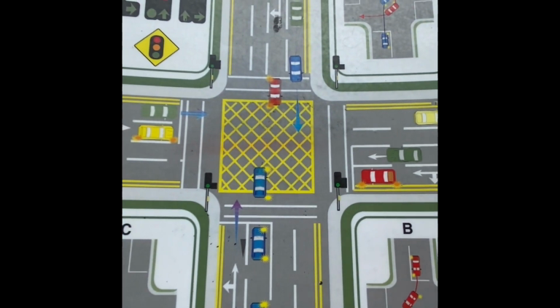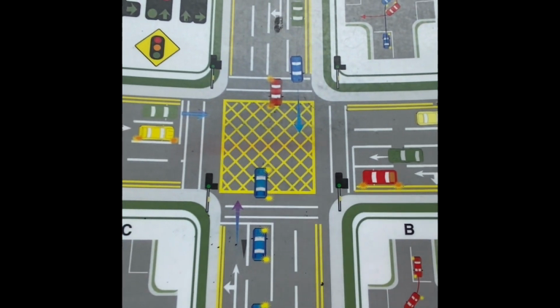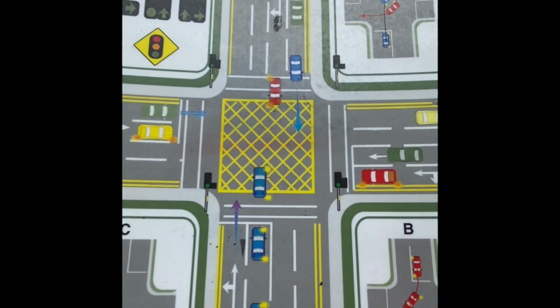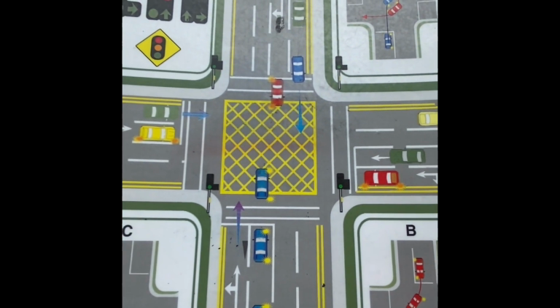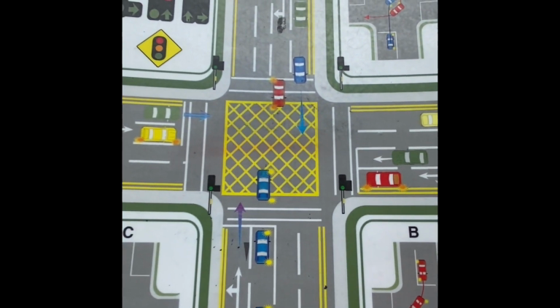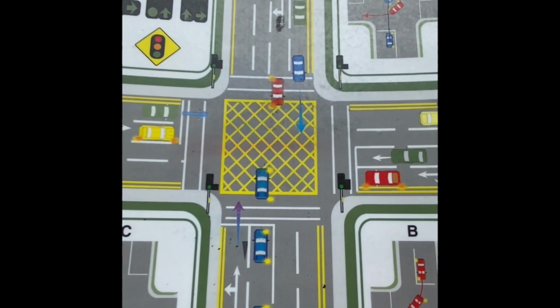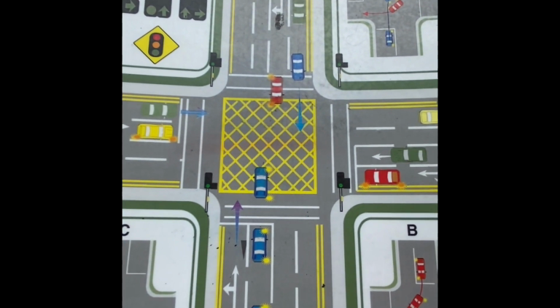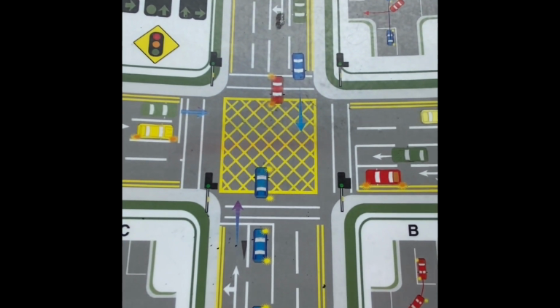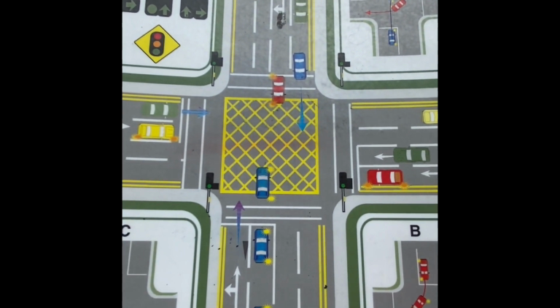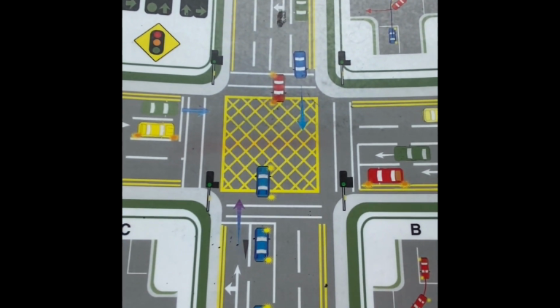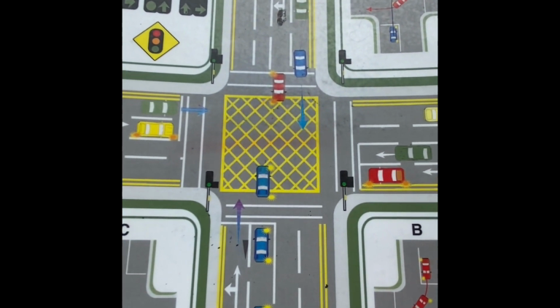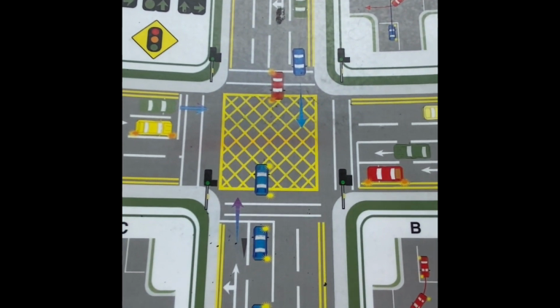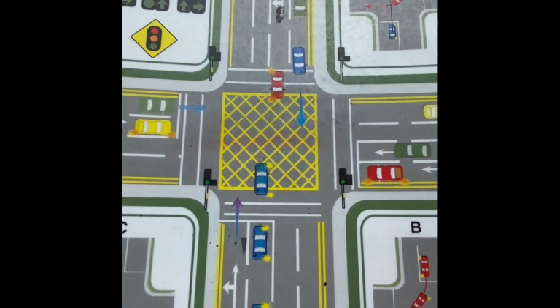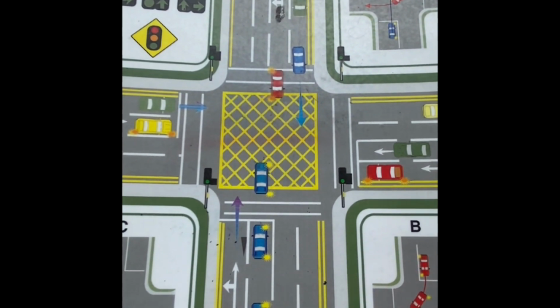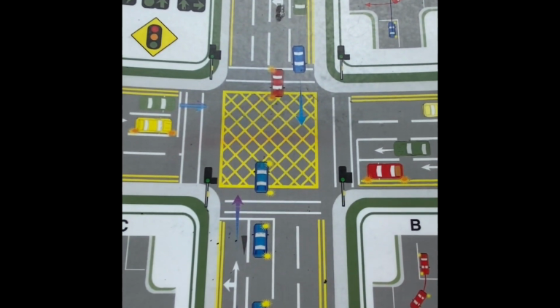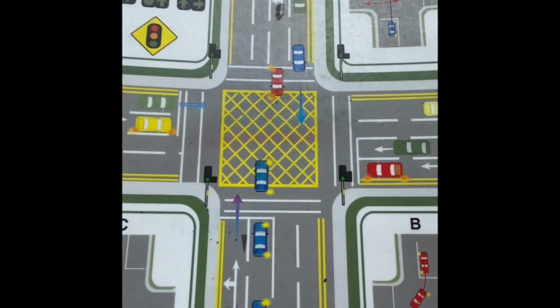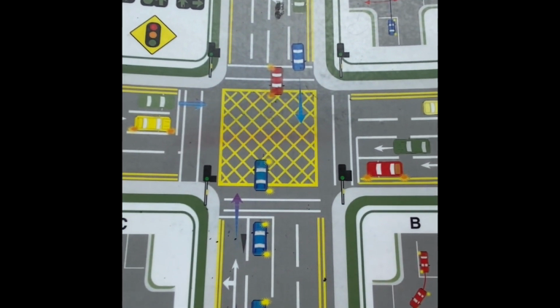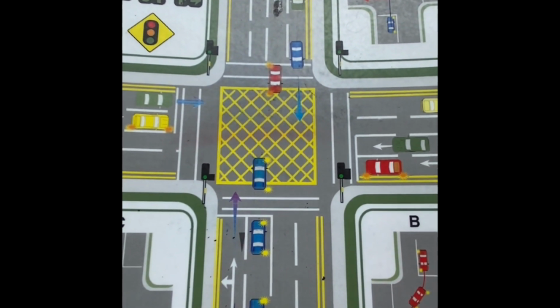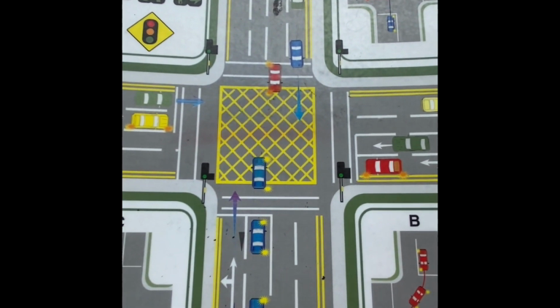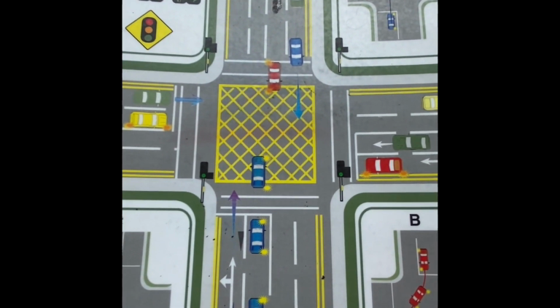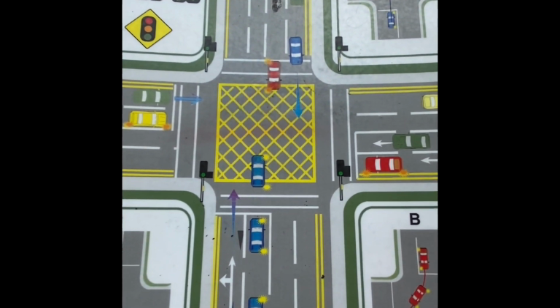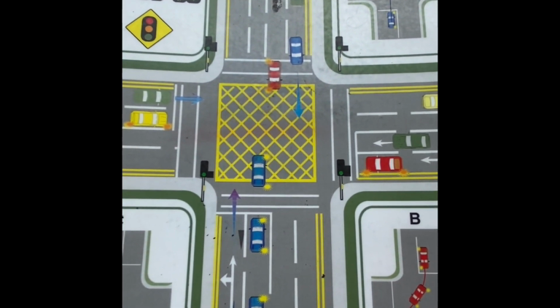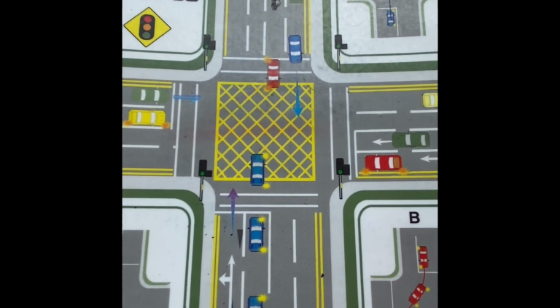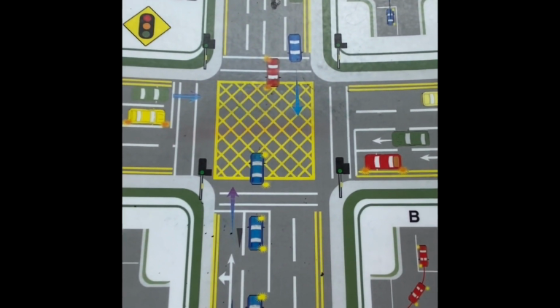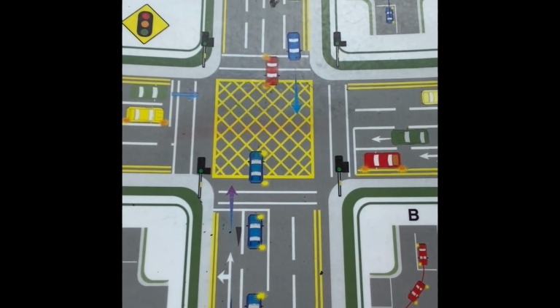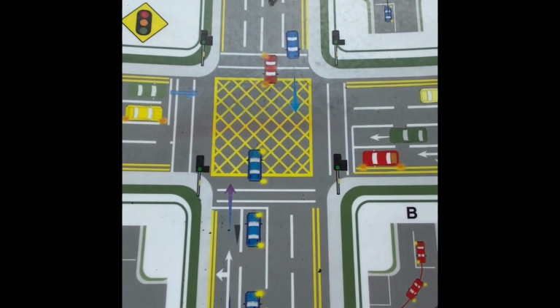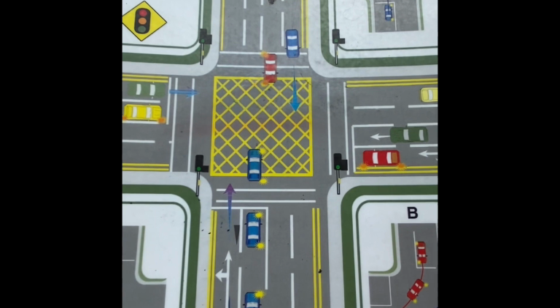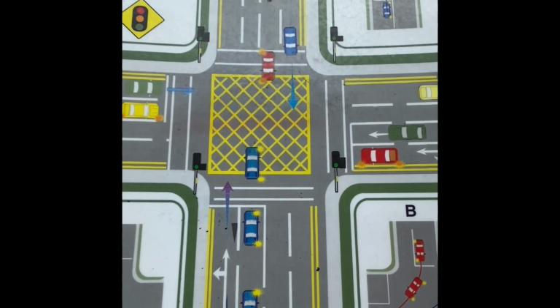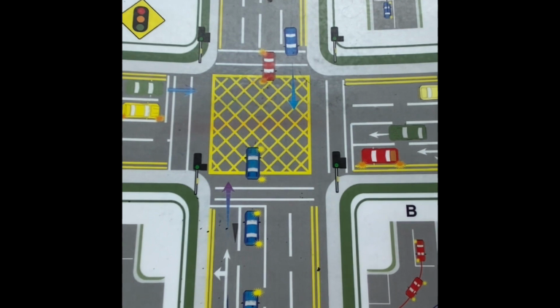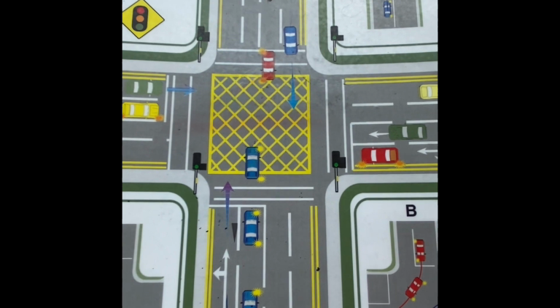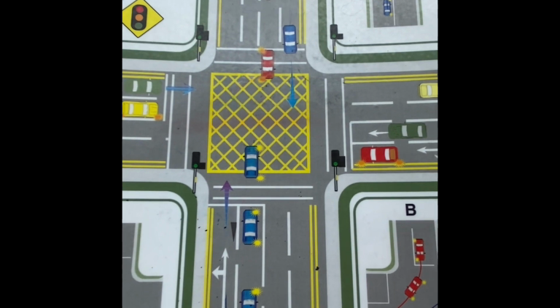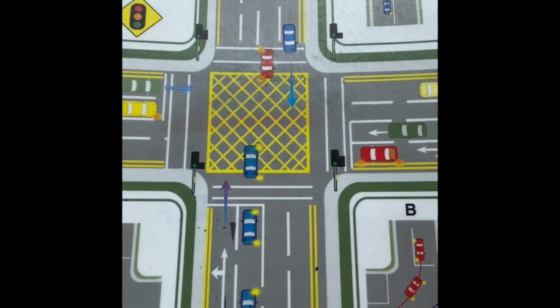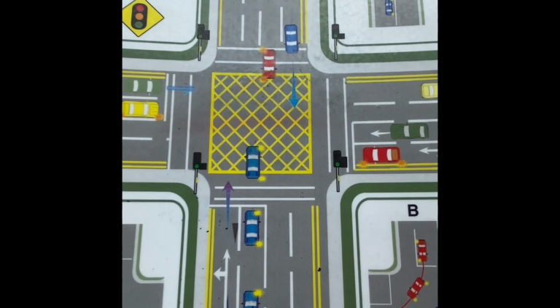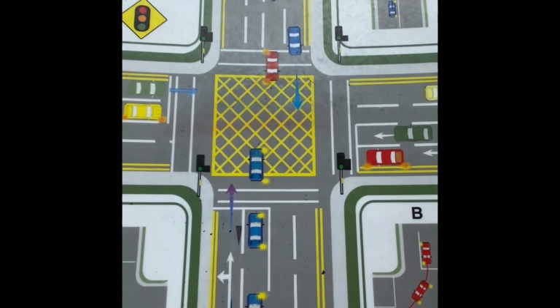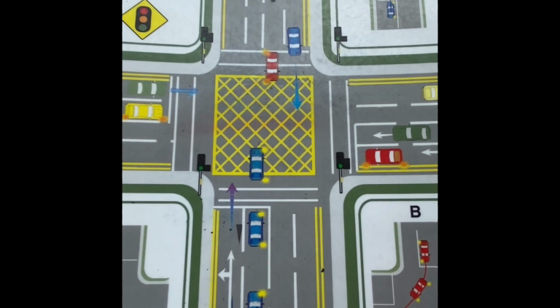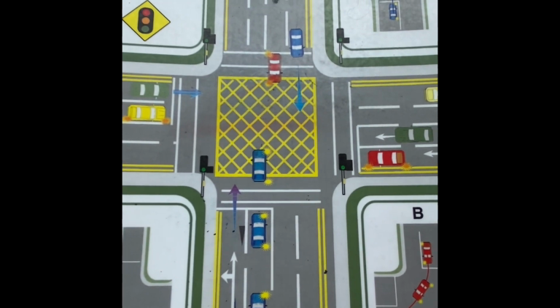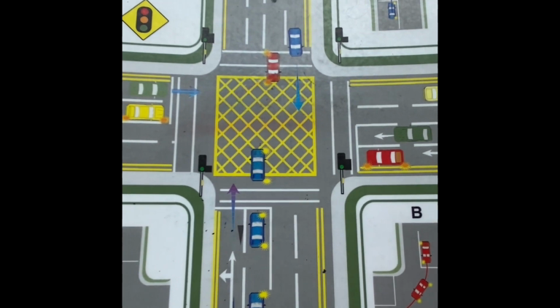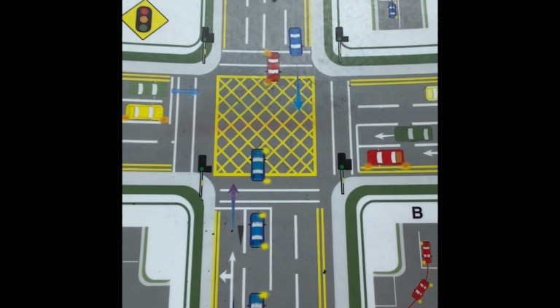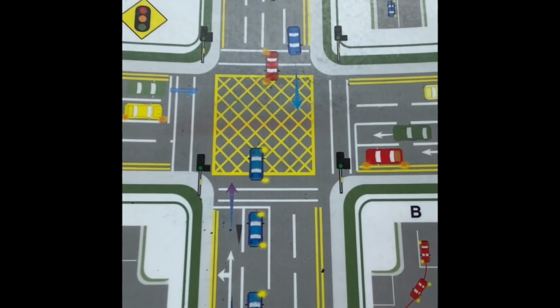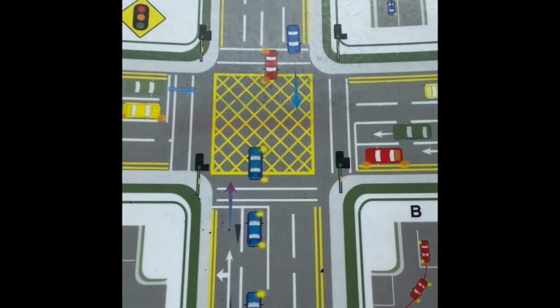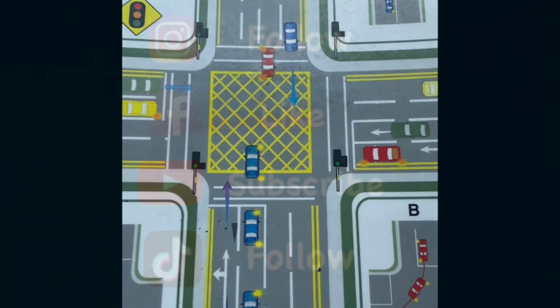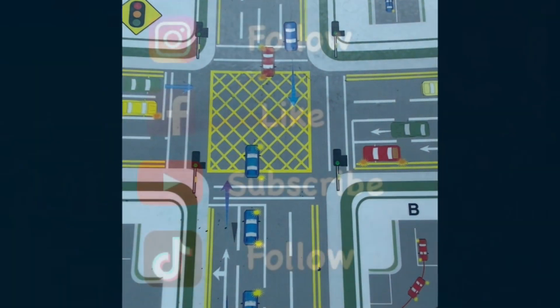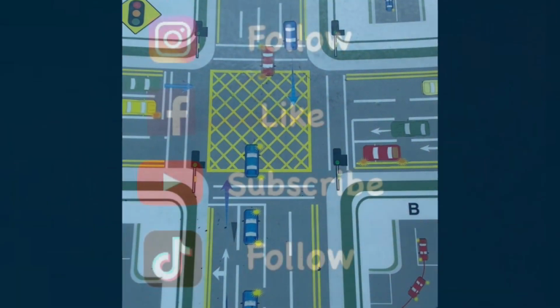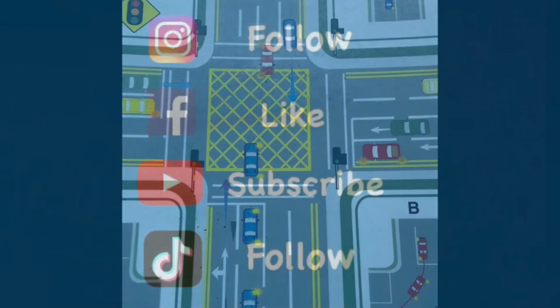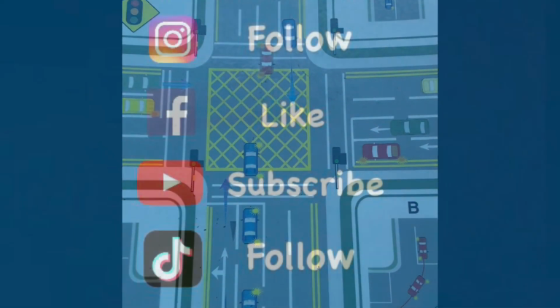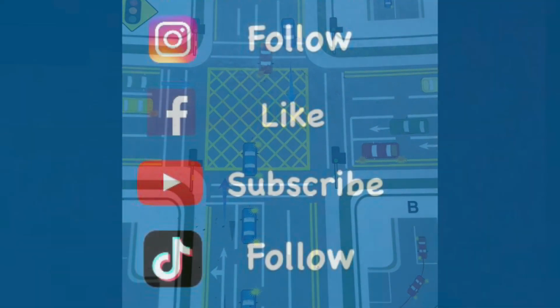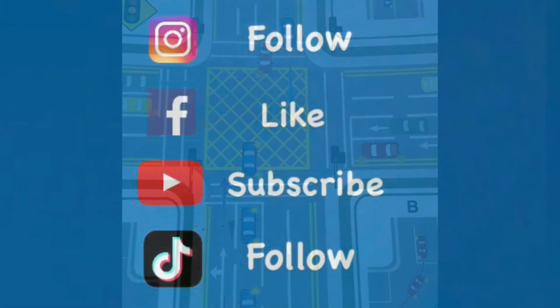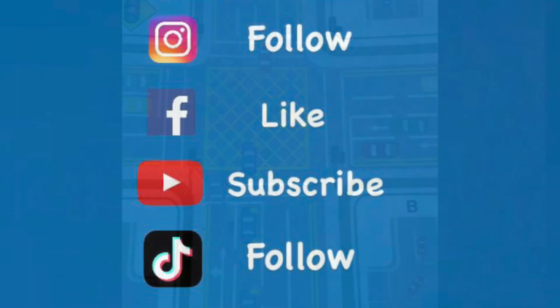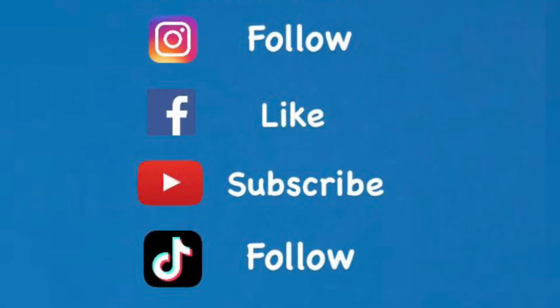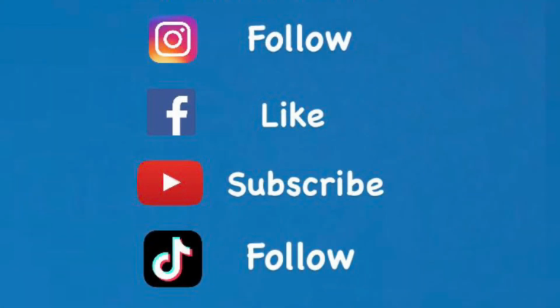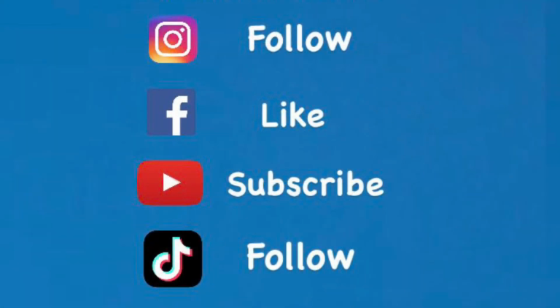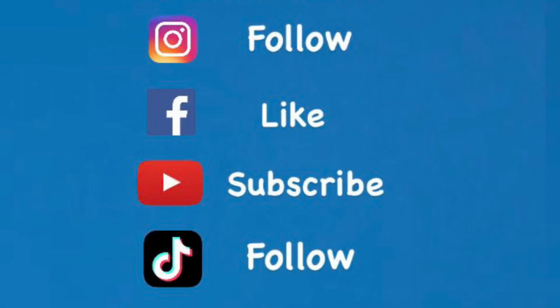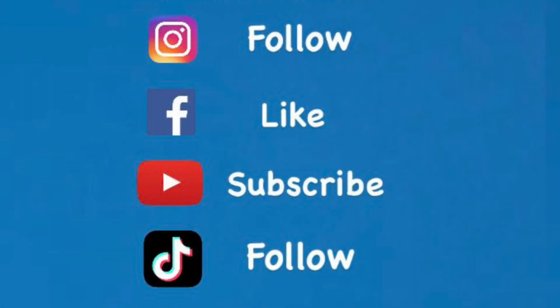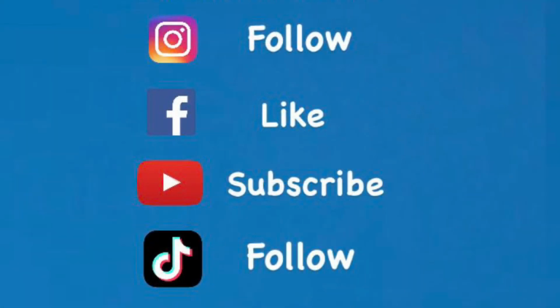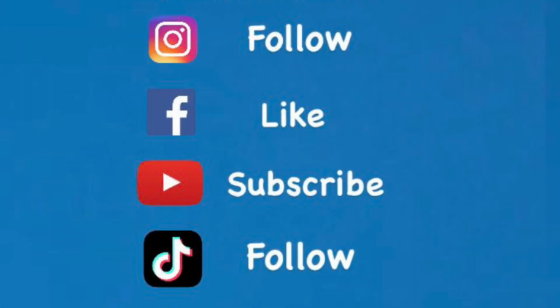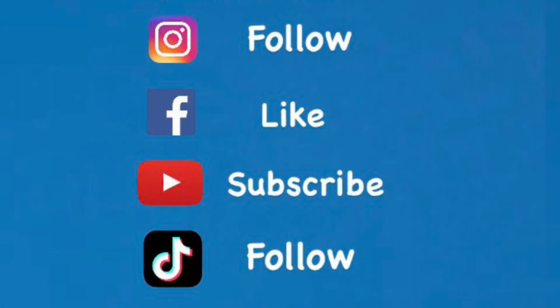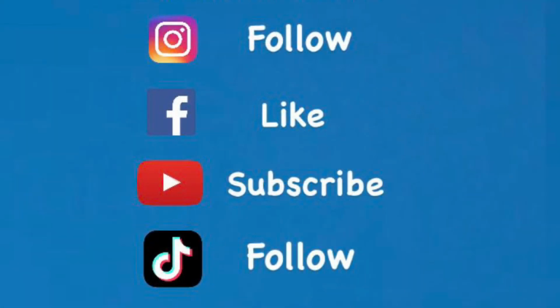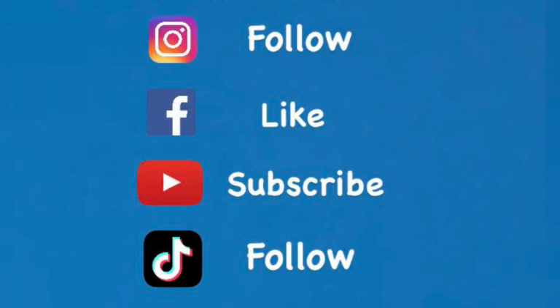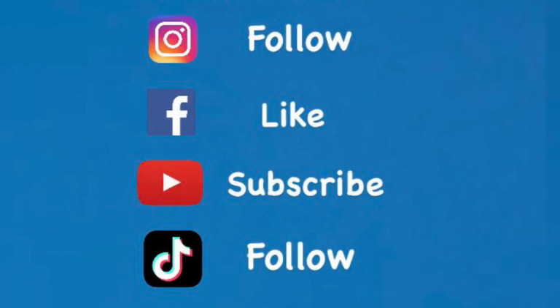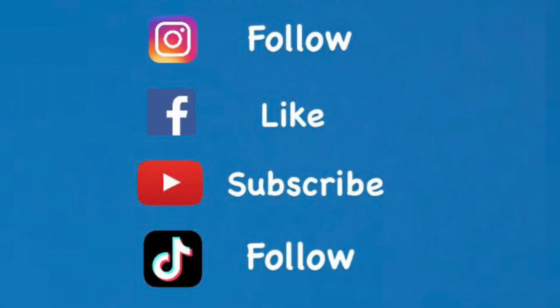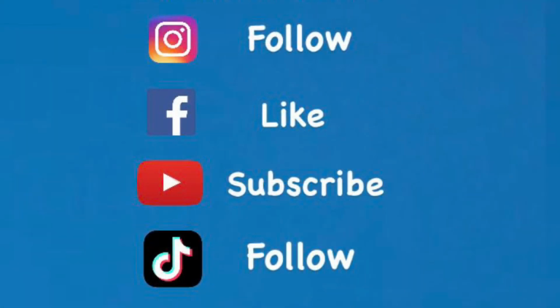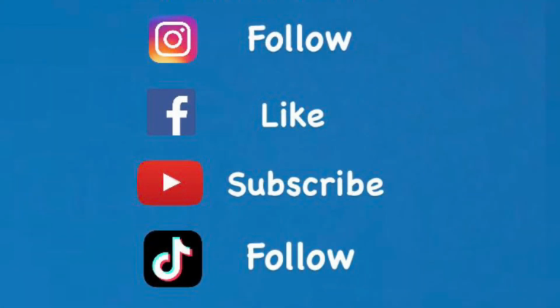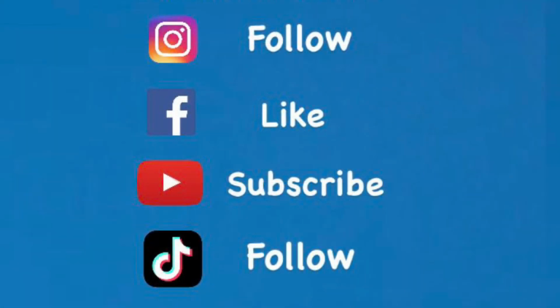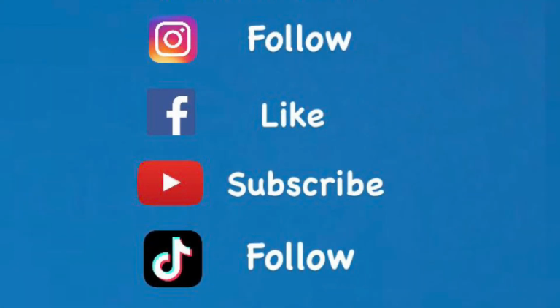If you have any questions on that, just send me a message. Hope this helps.